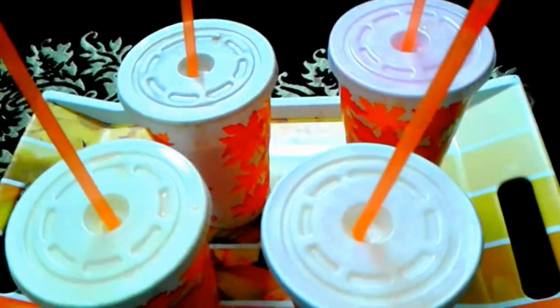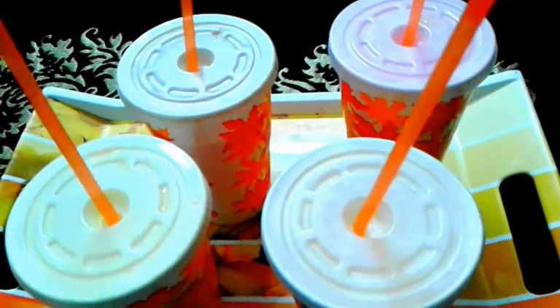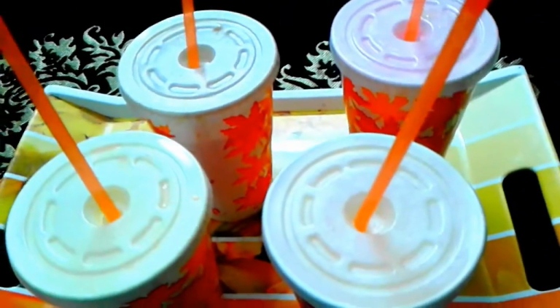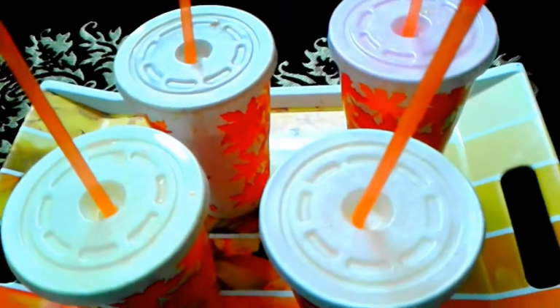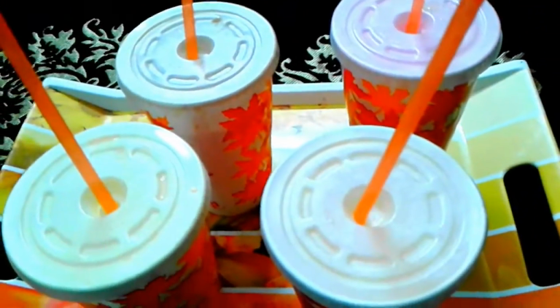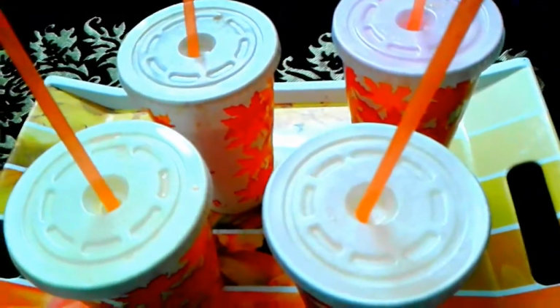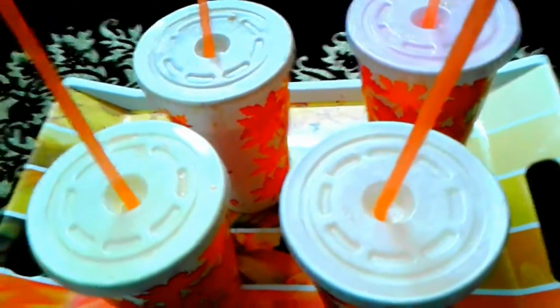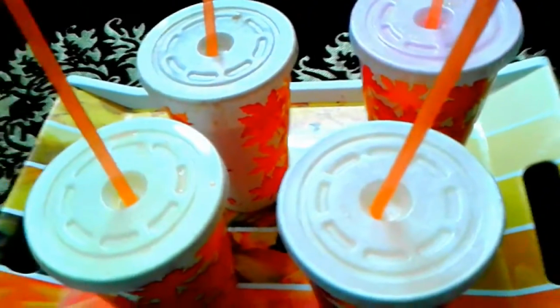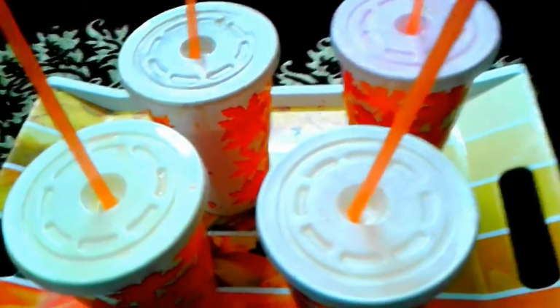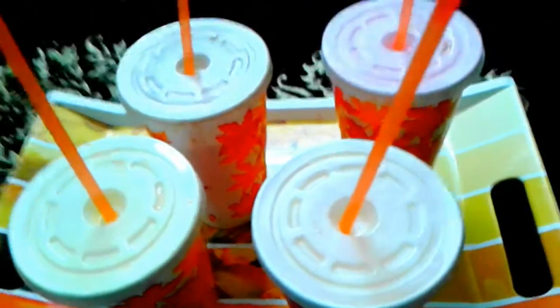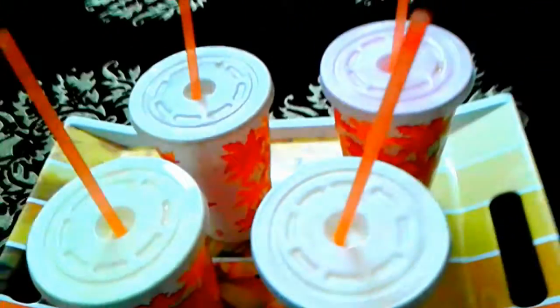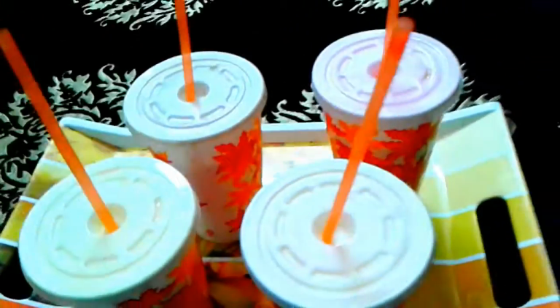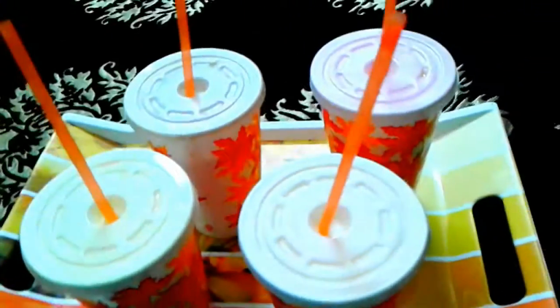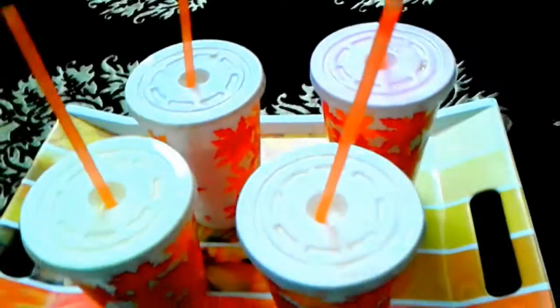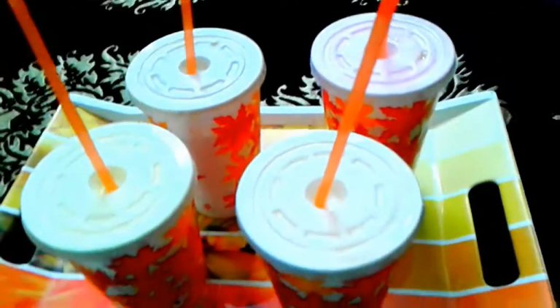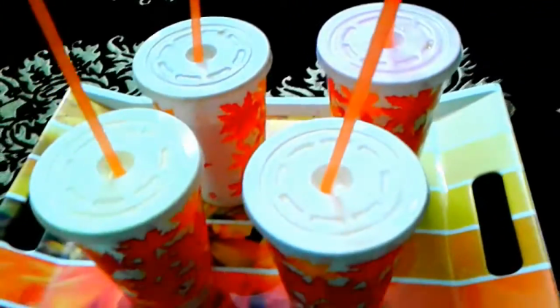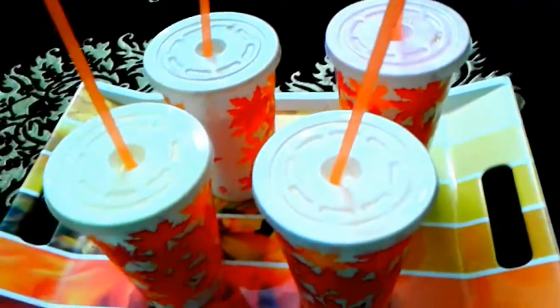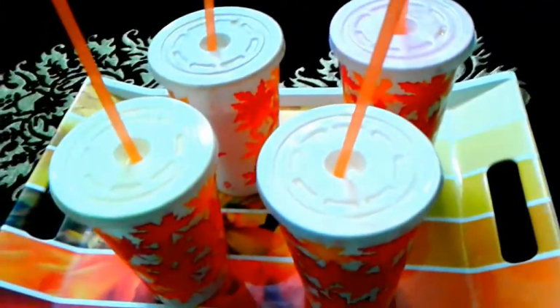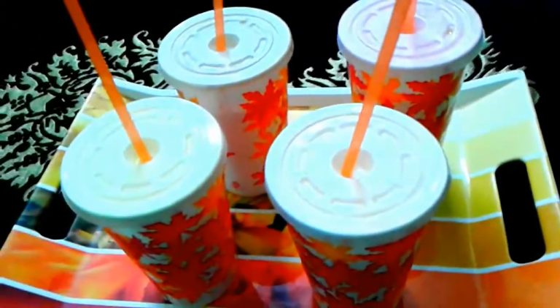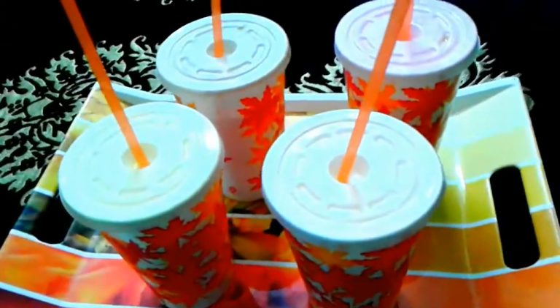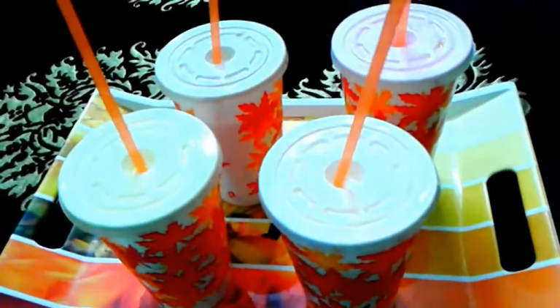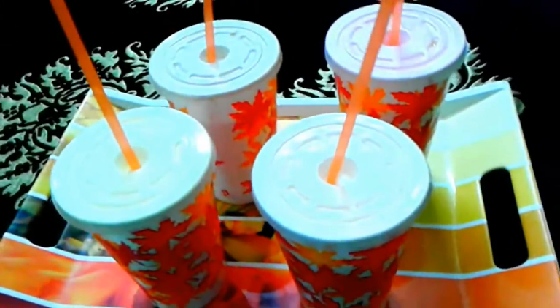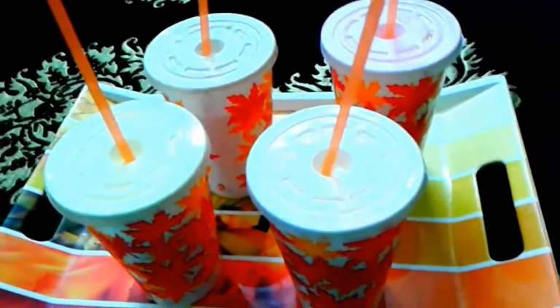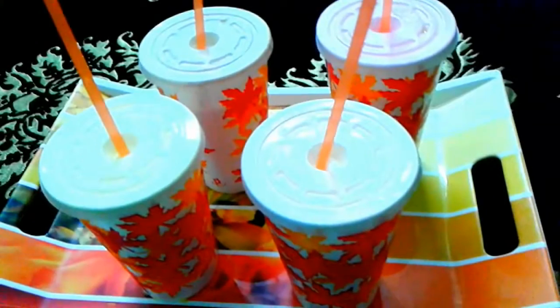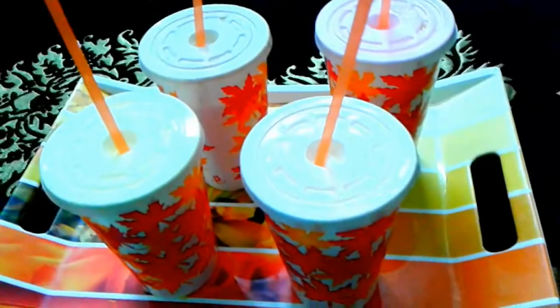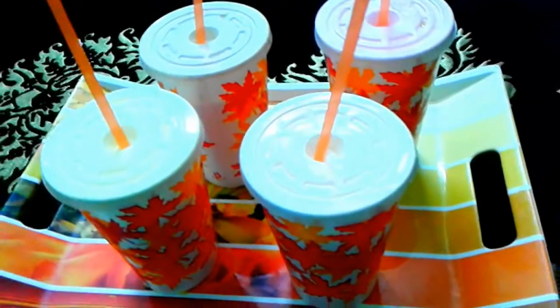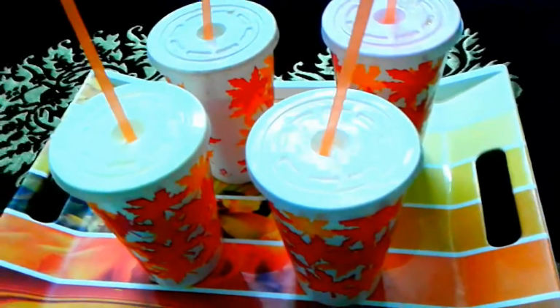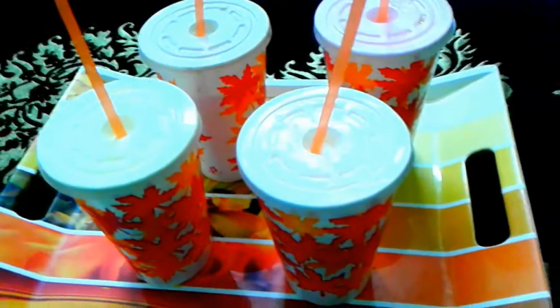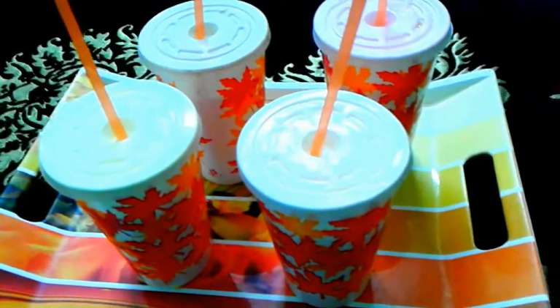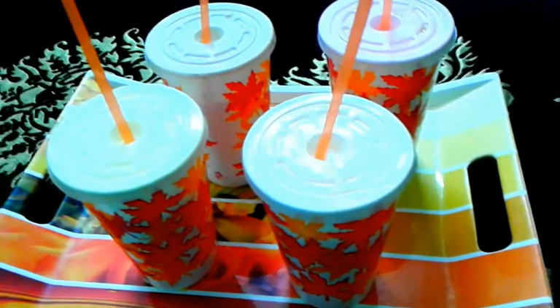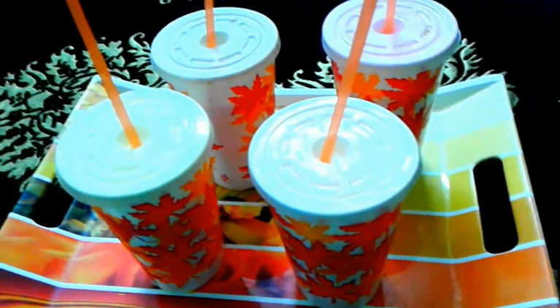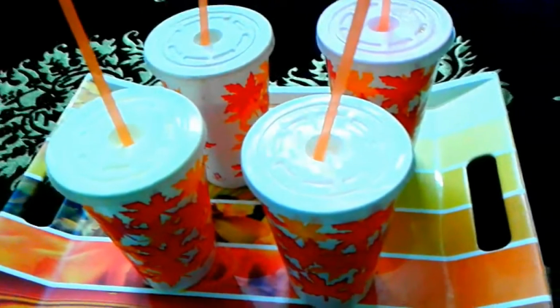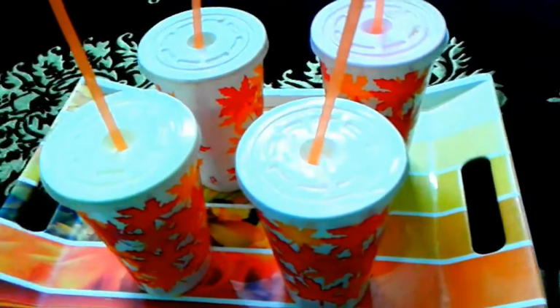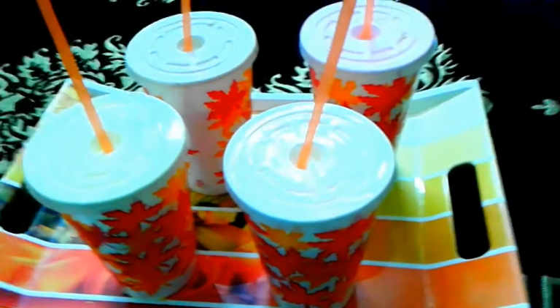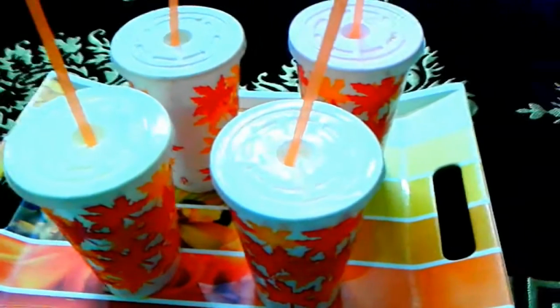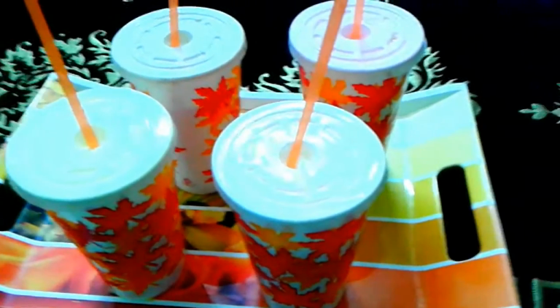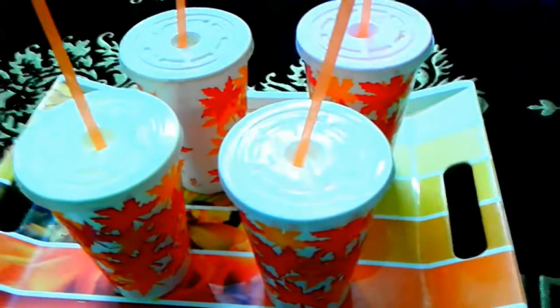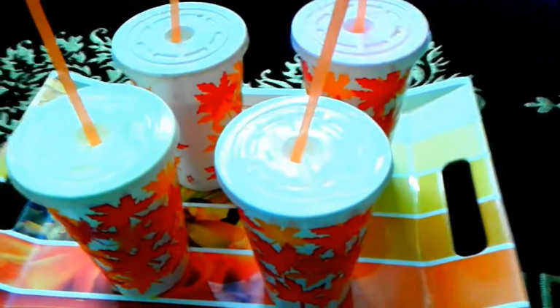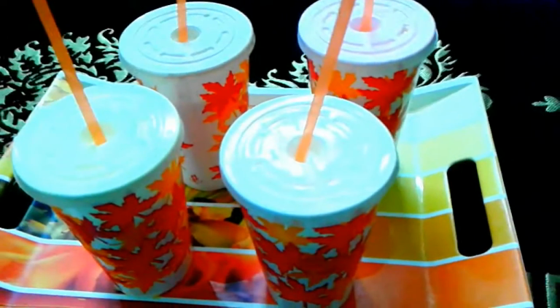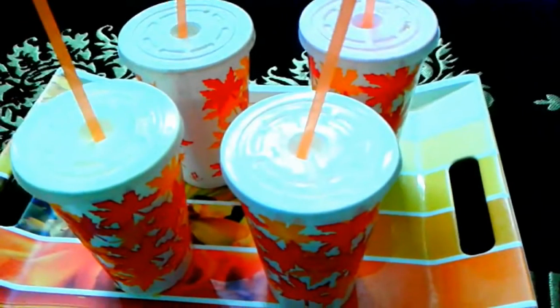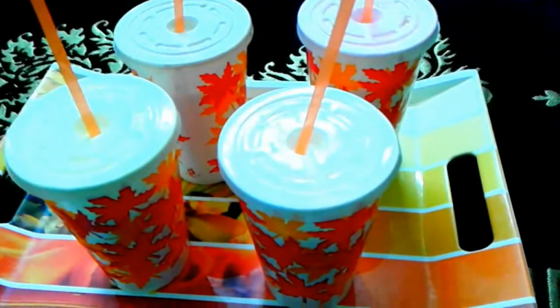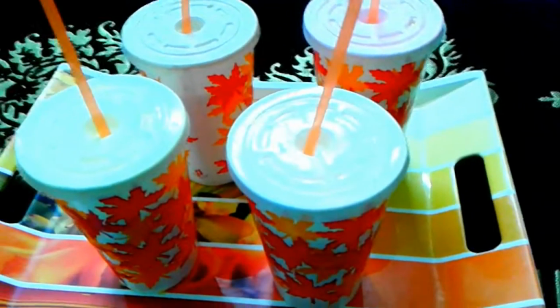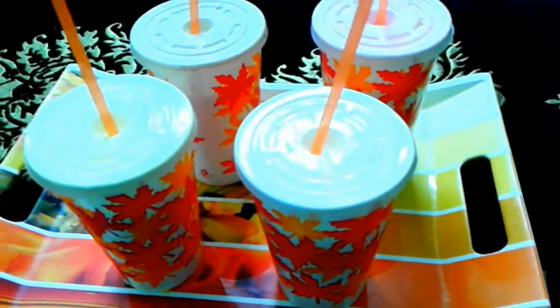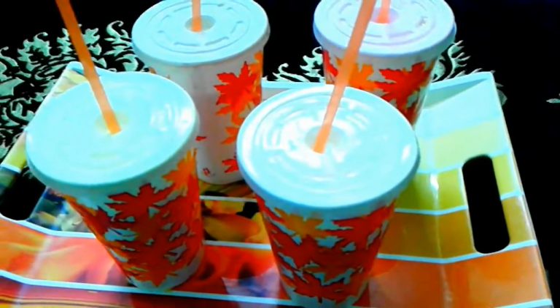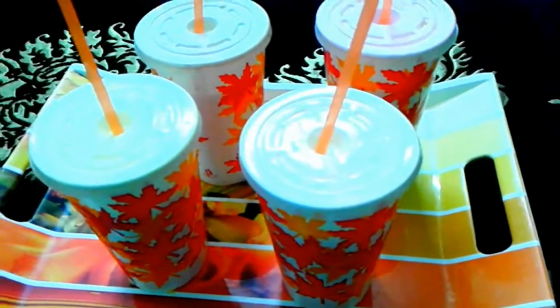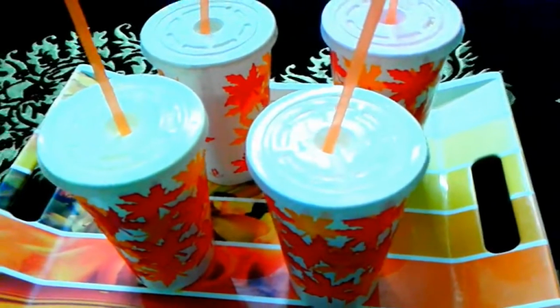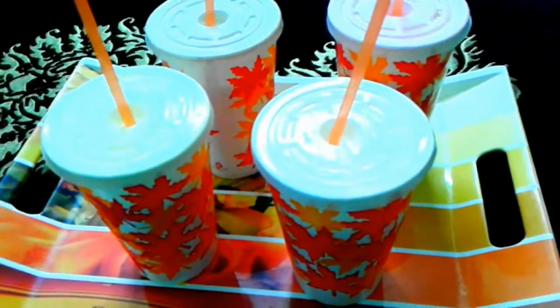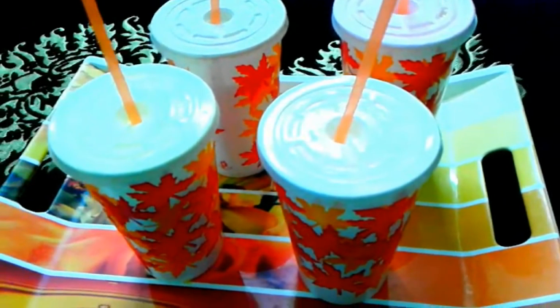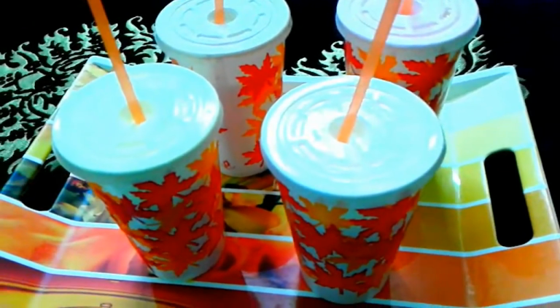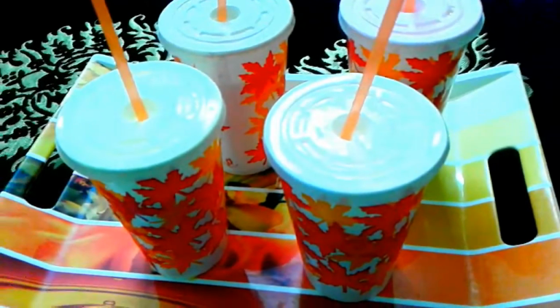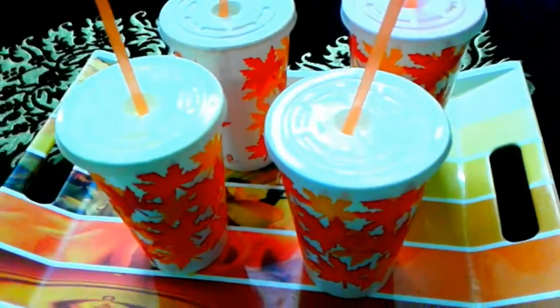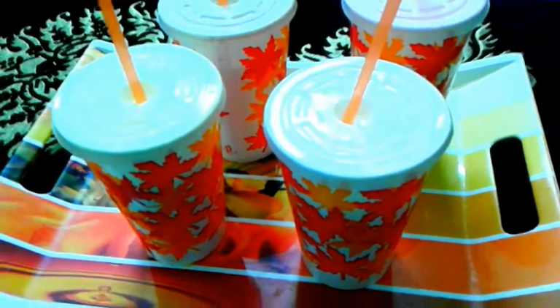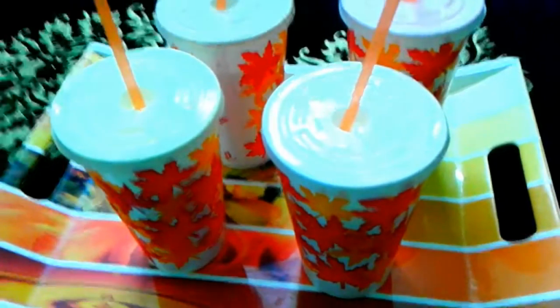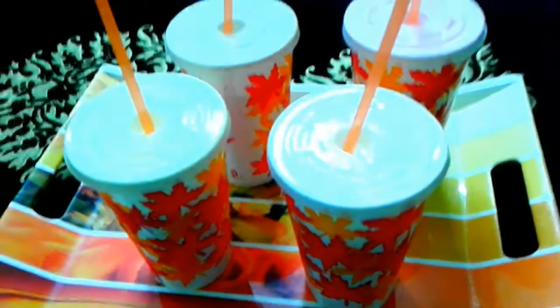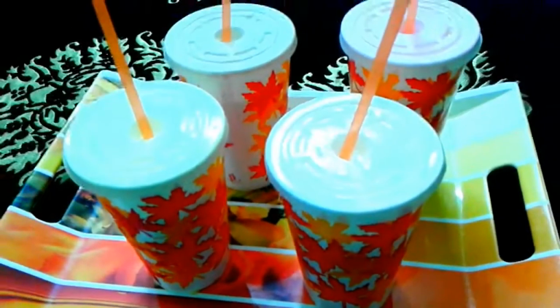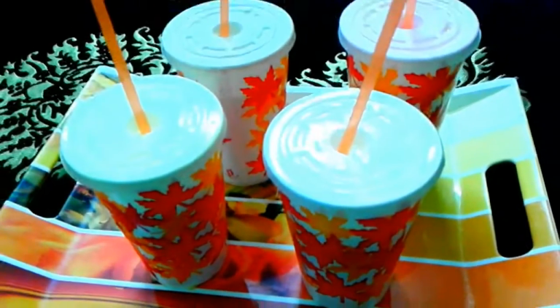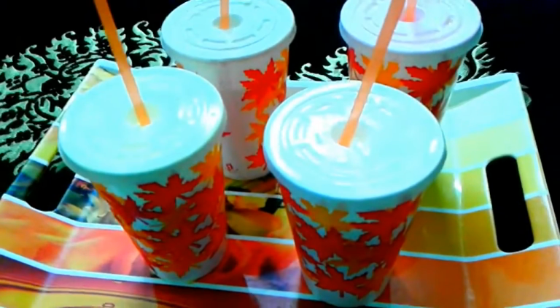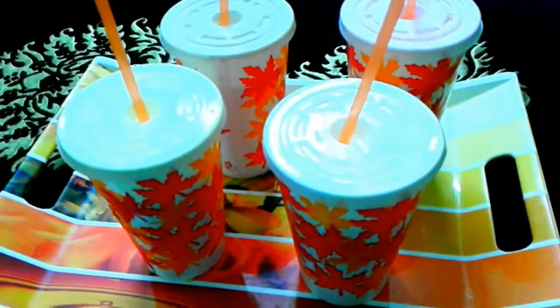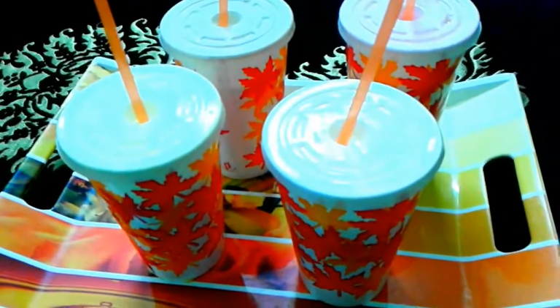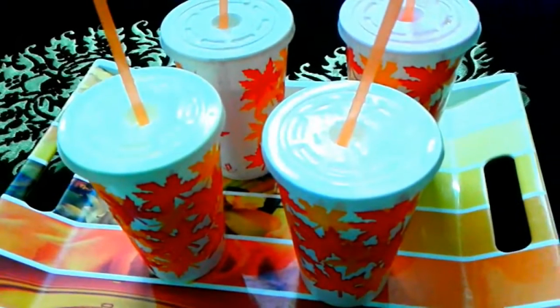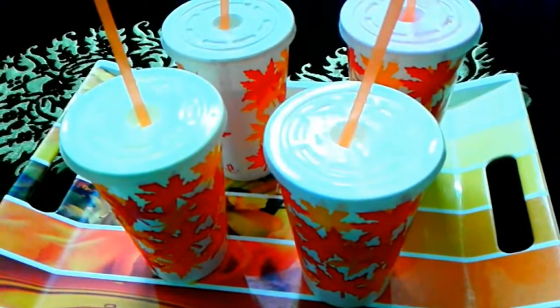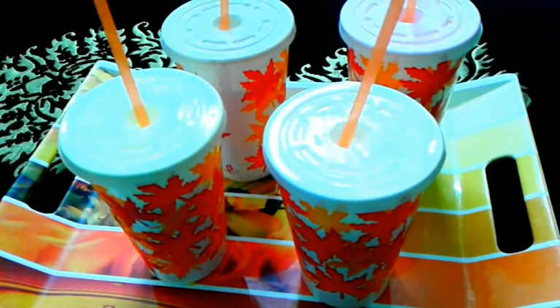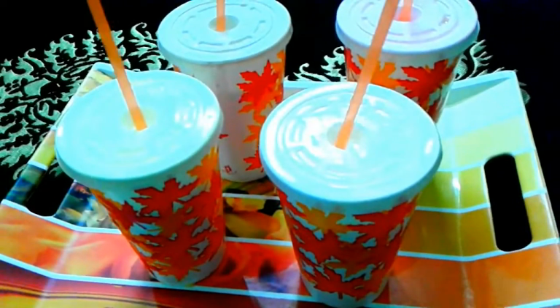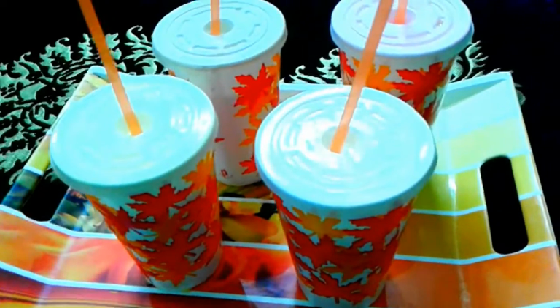So these are the four shakes I'm going to try and I'm so excited about them. Let's get started!